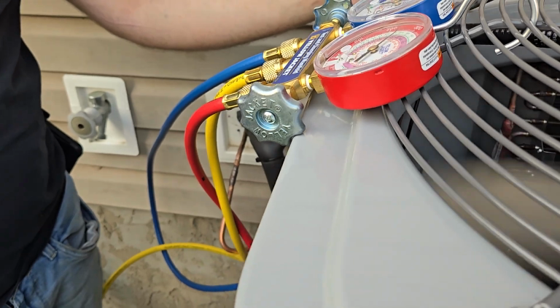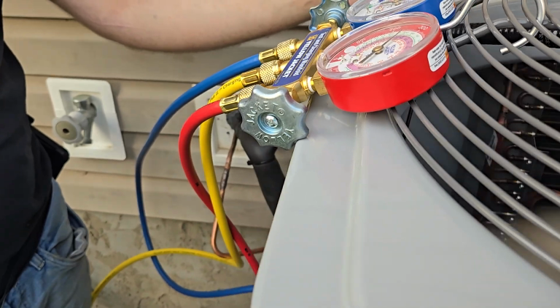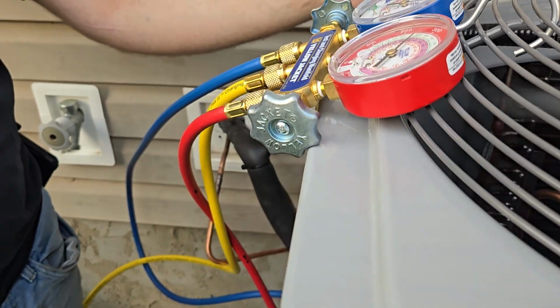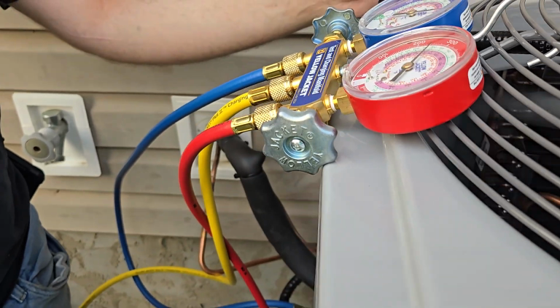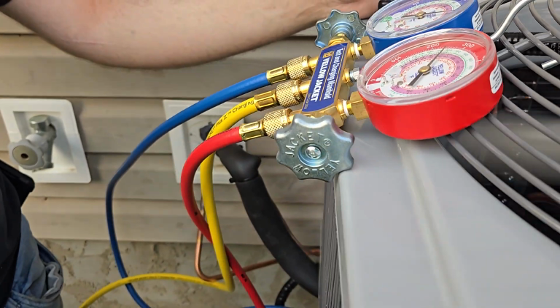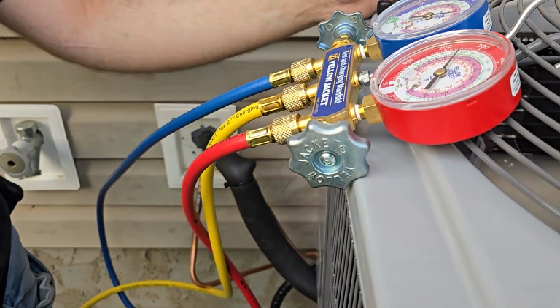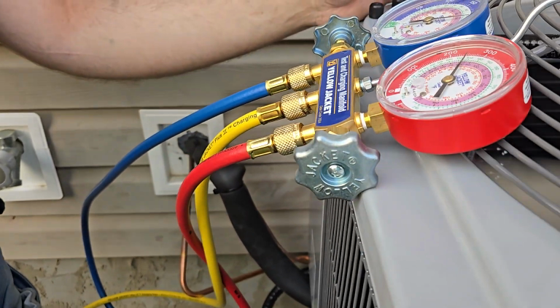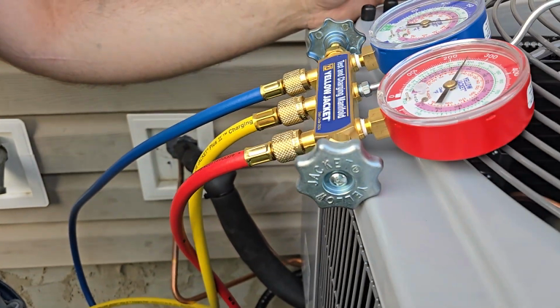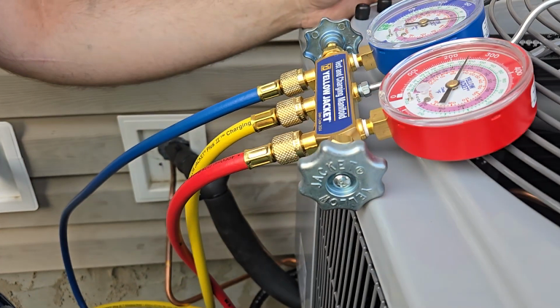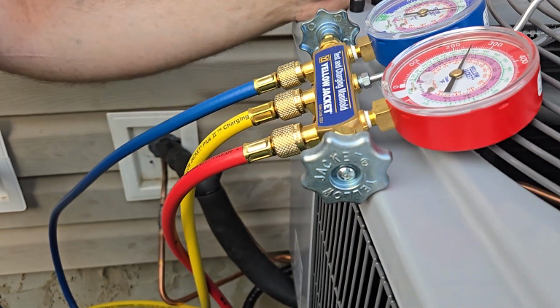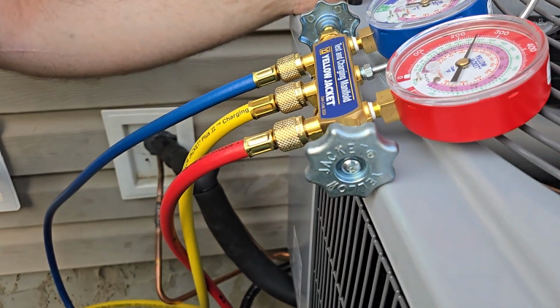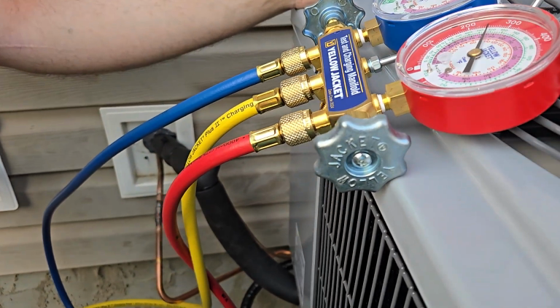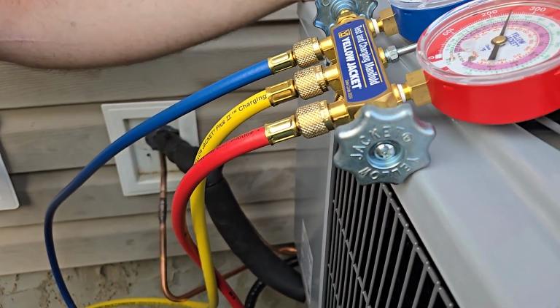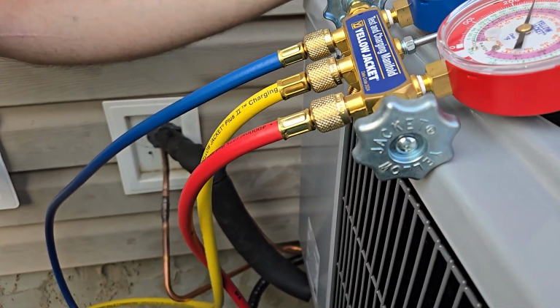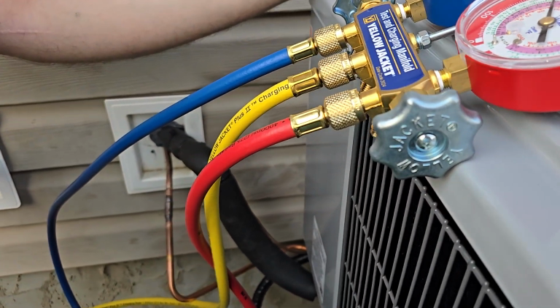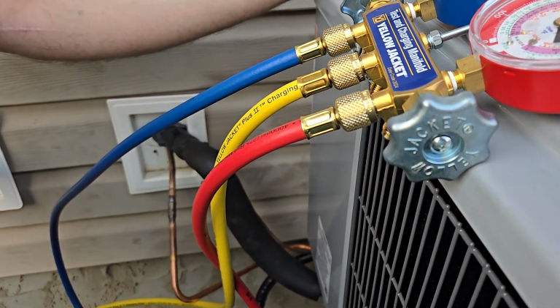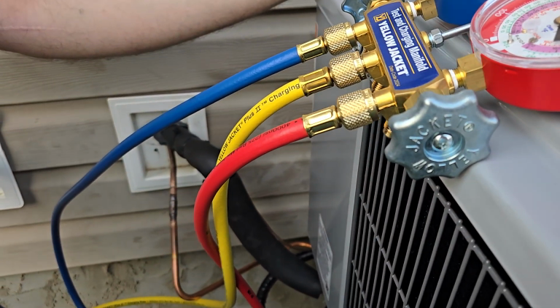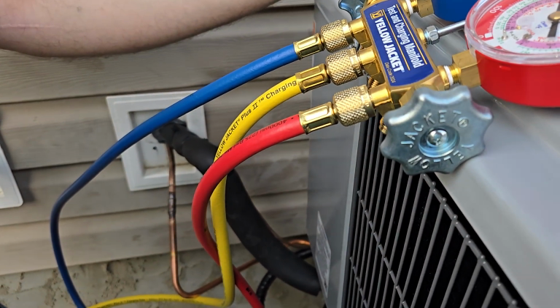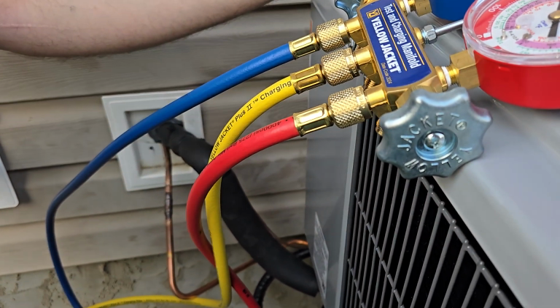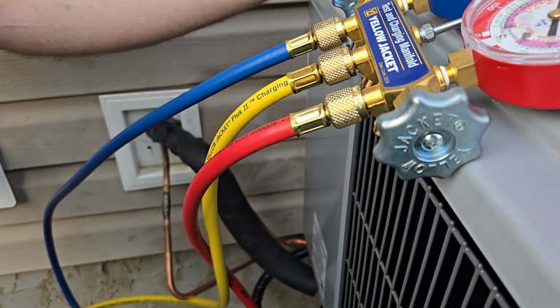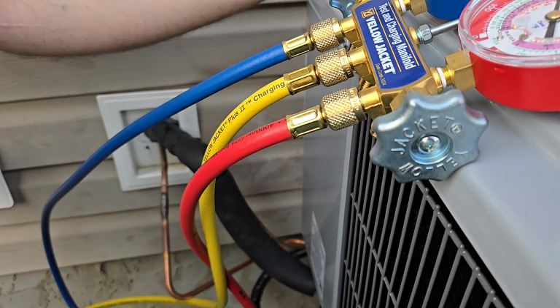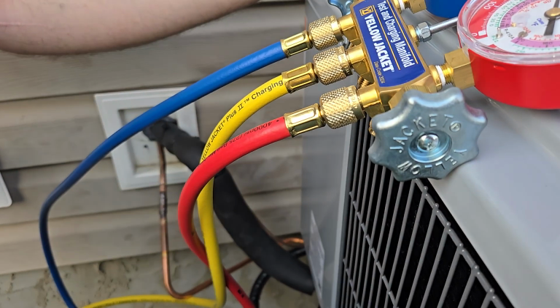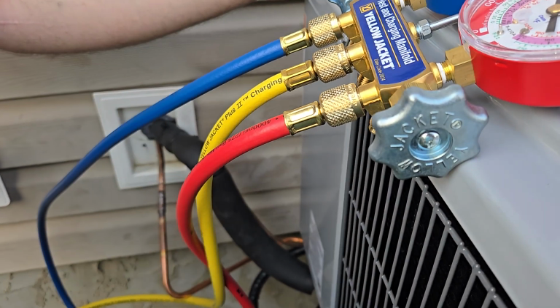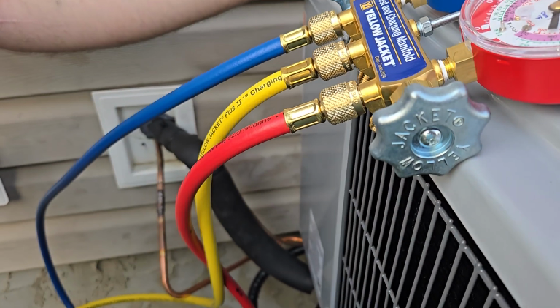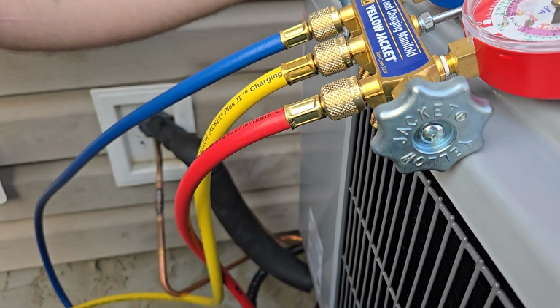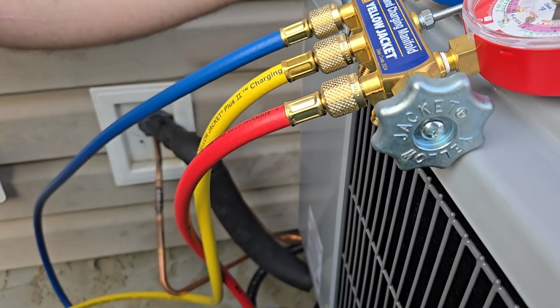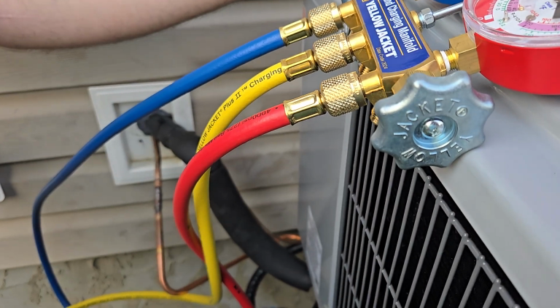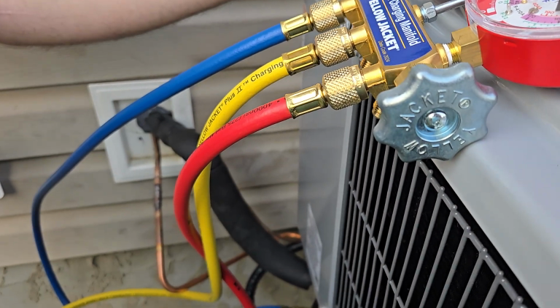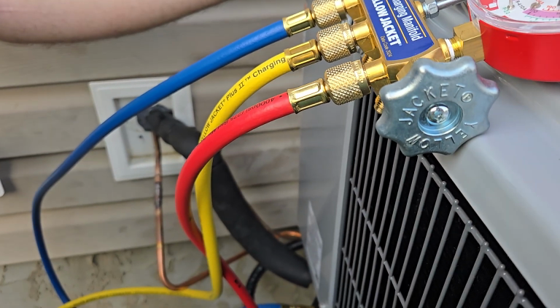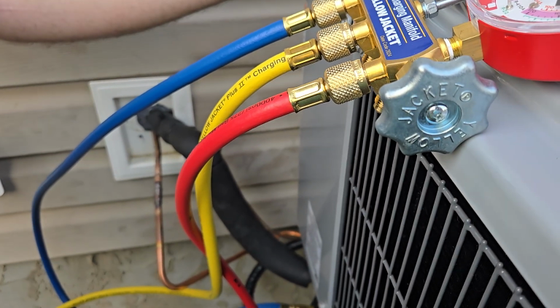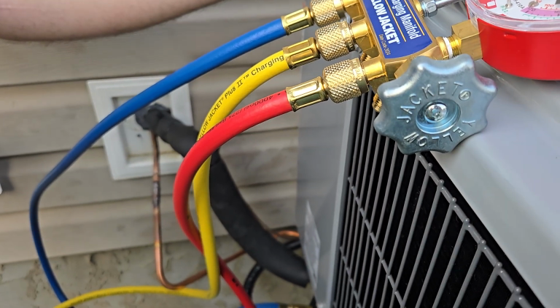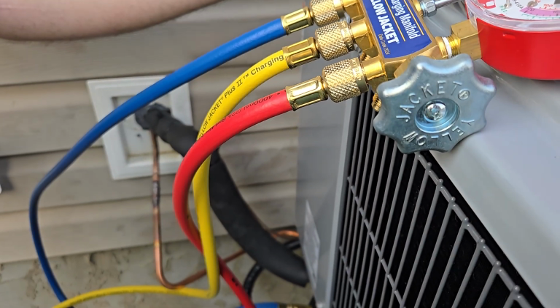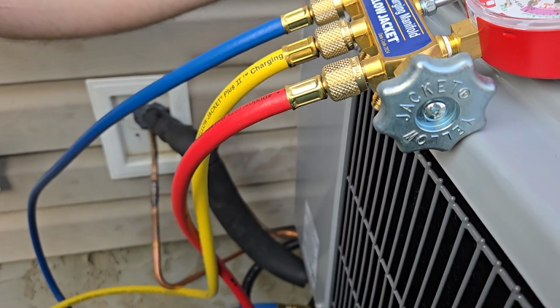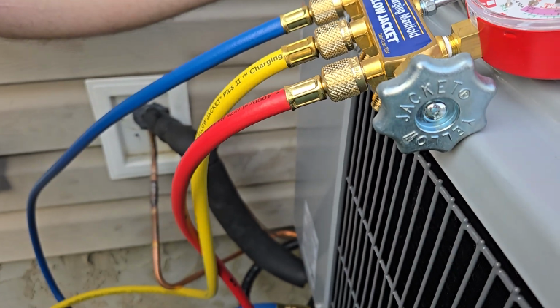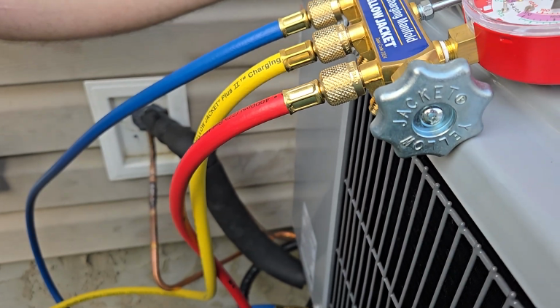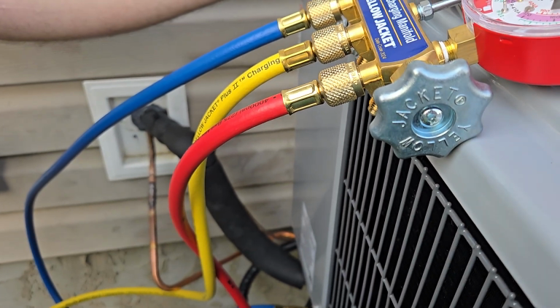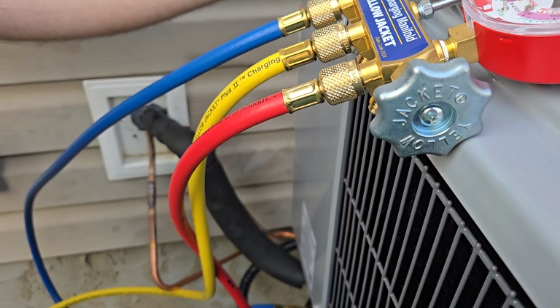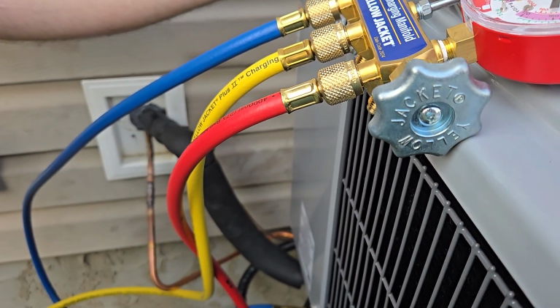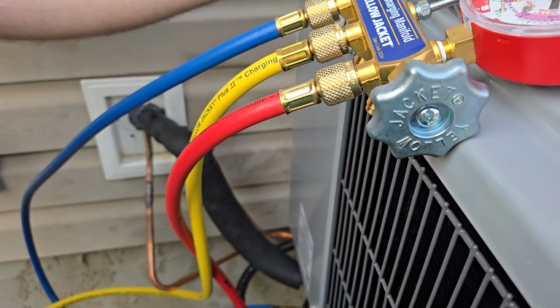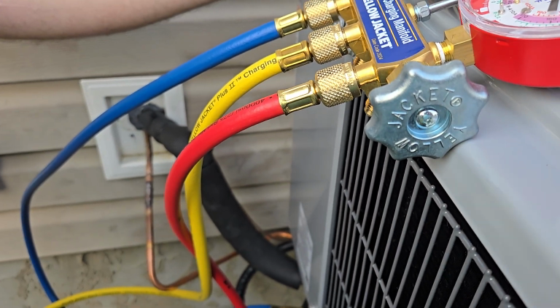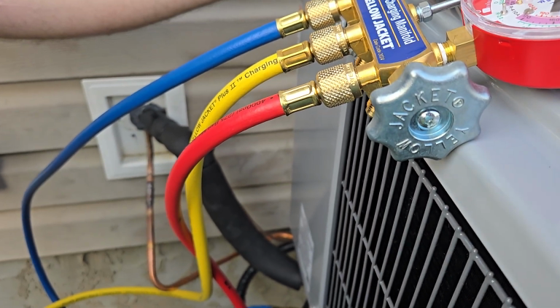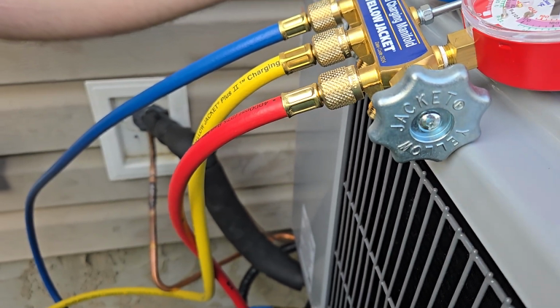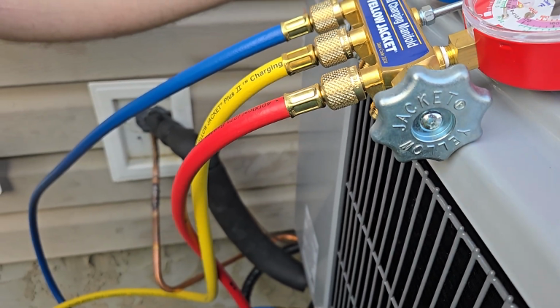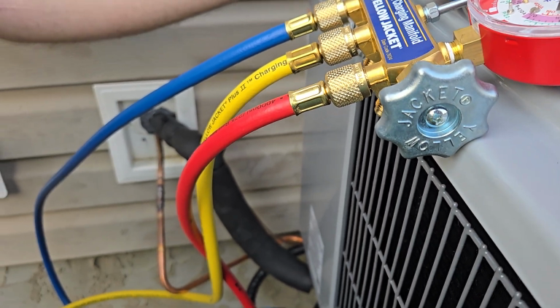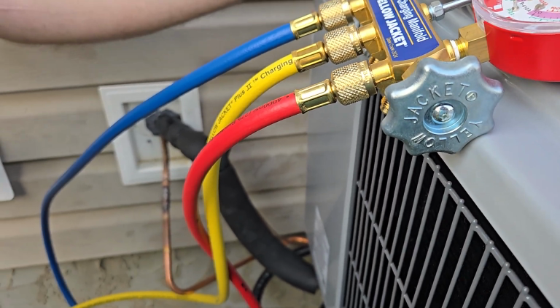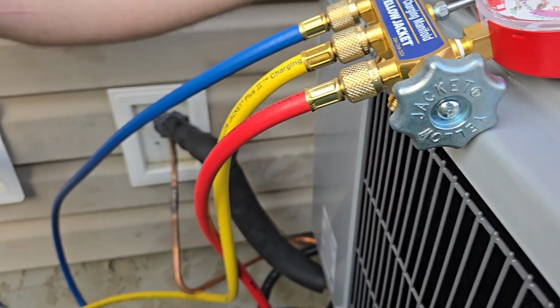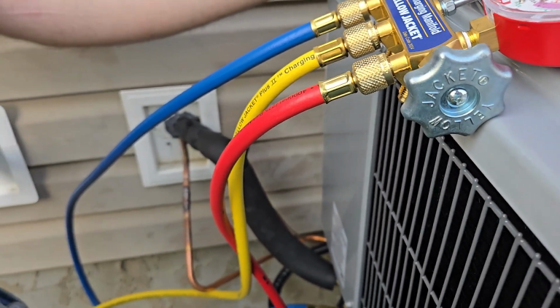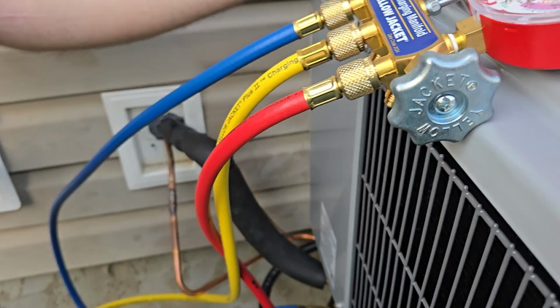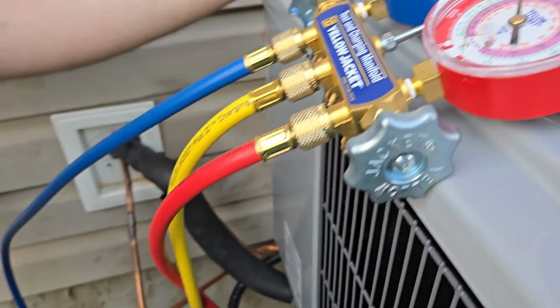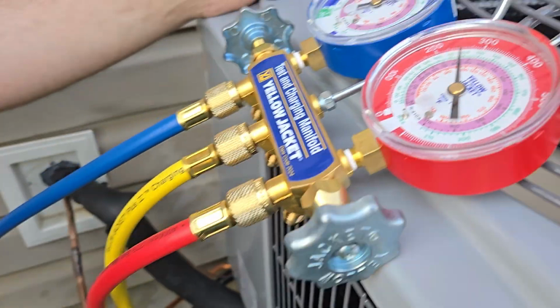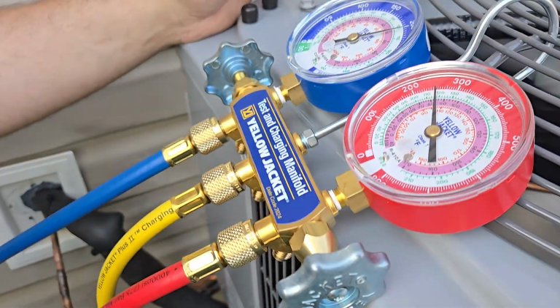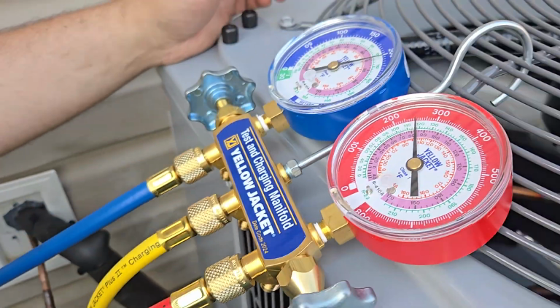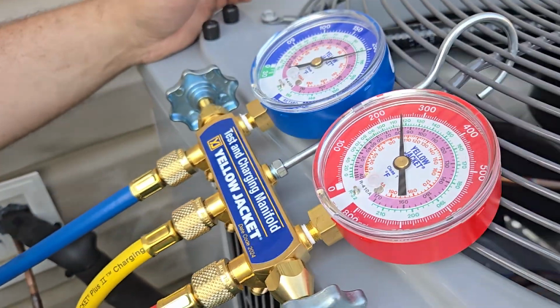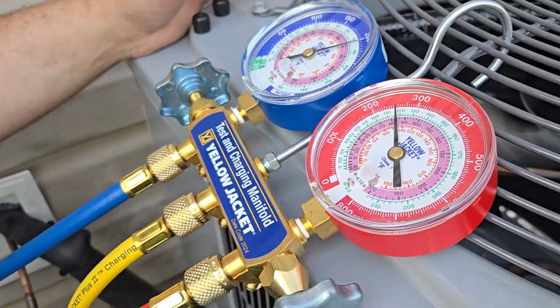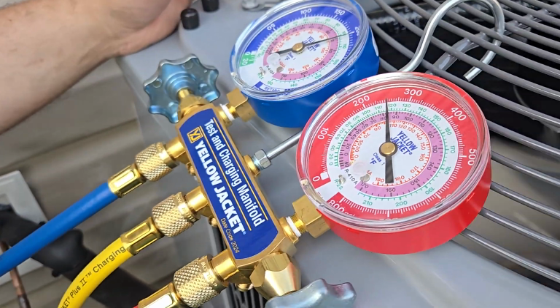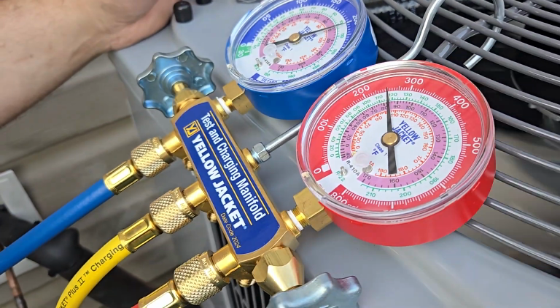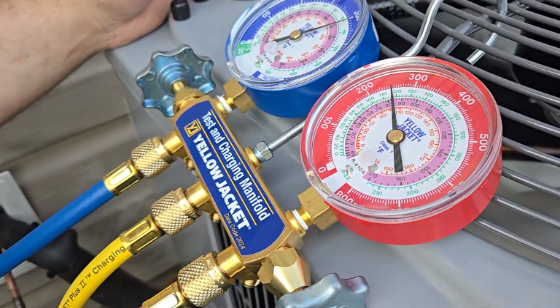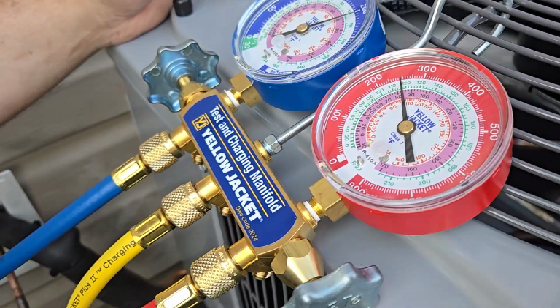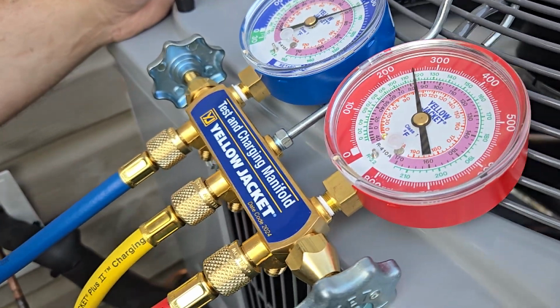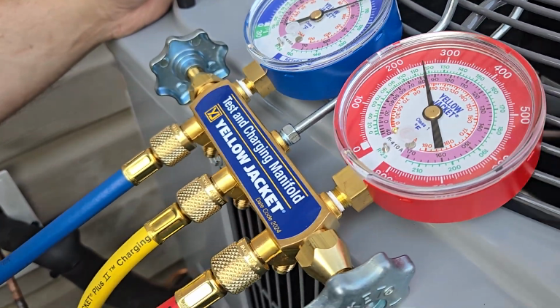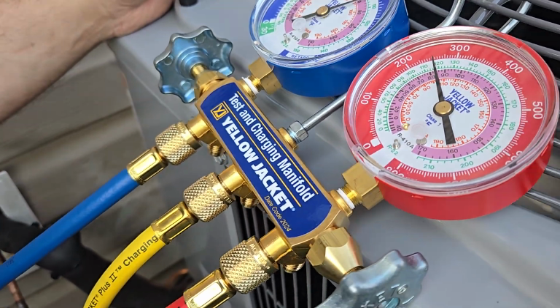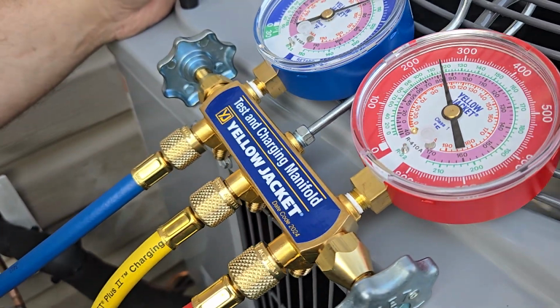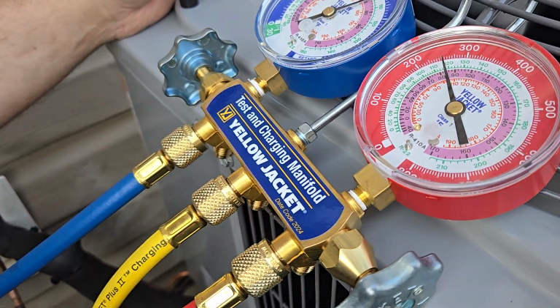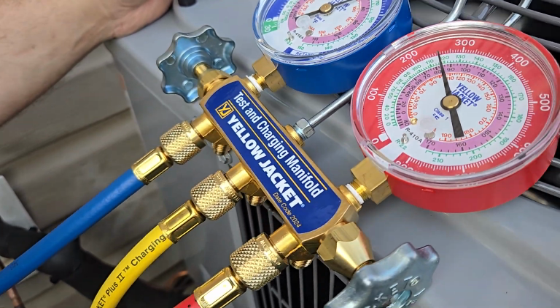I want to make a video. Your flash is in. Okay, so what is this thing? It's a manifold.